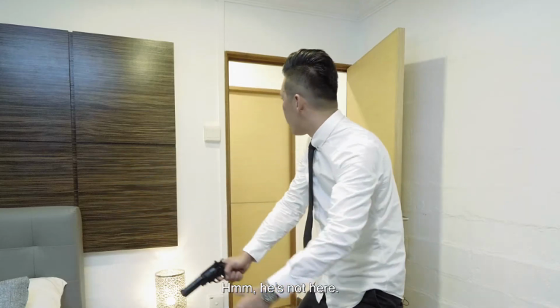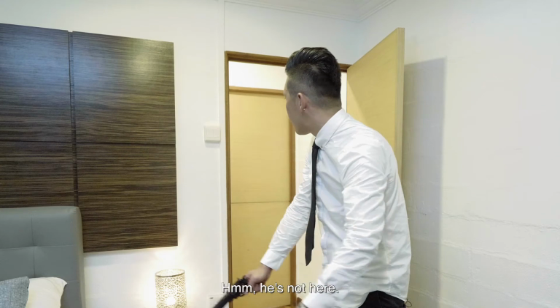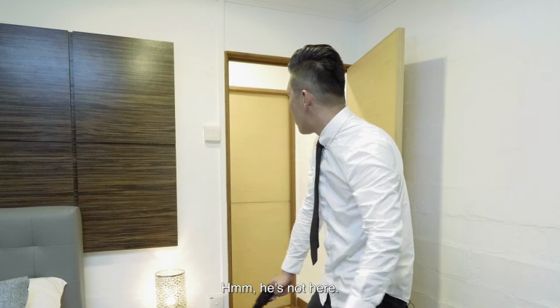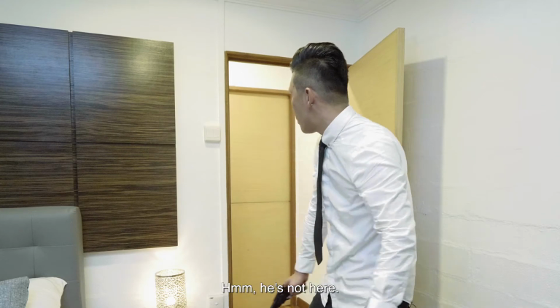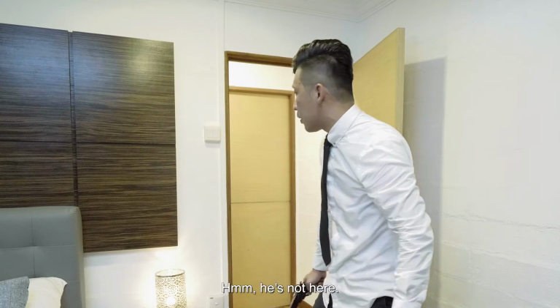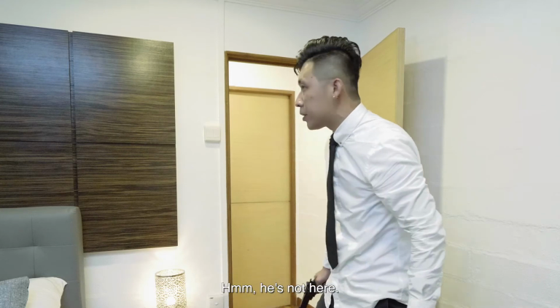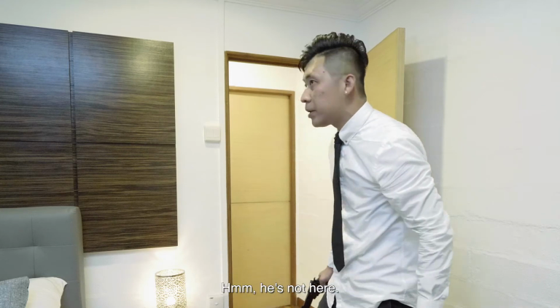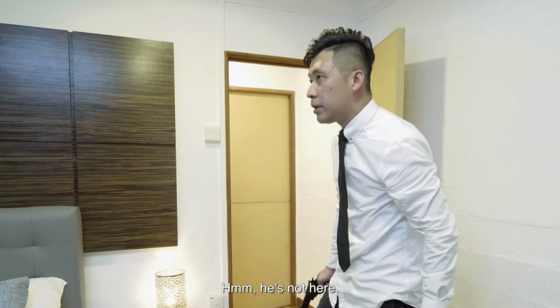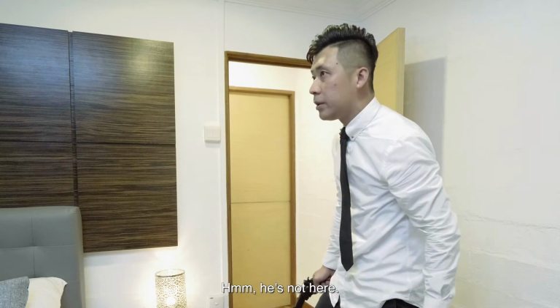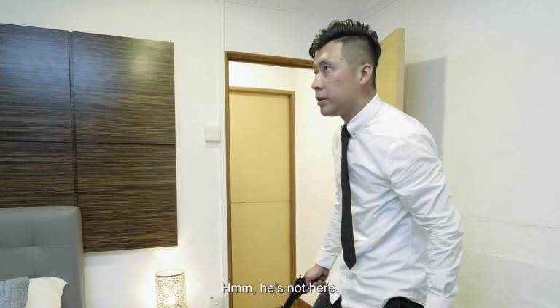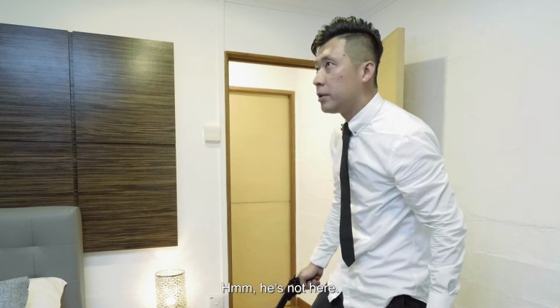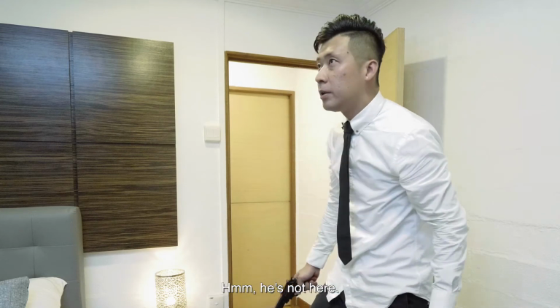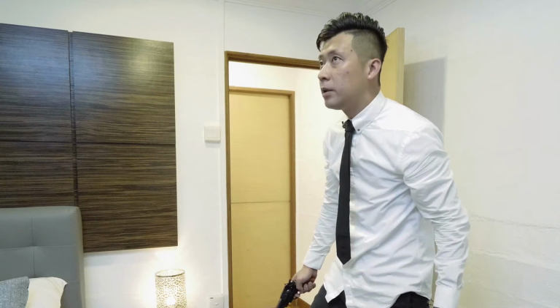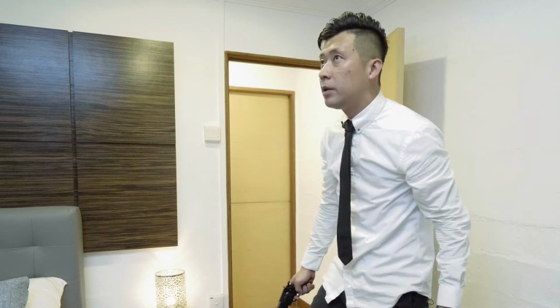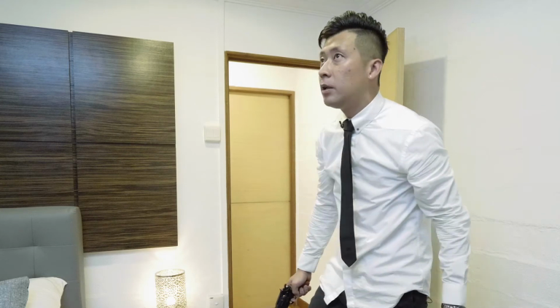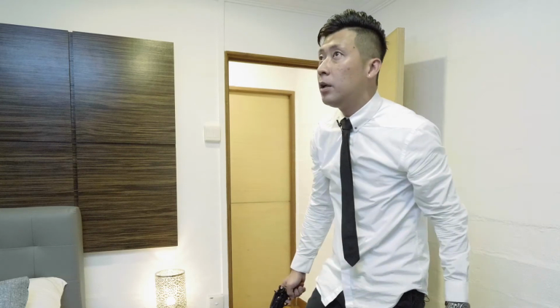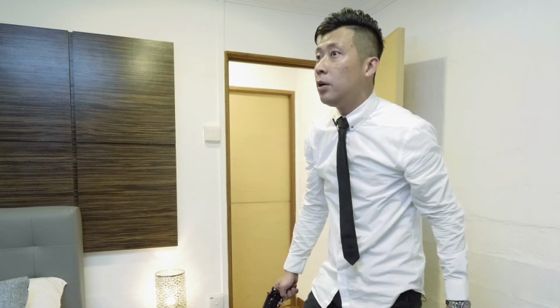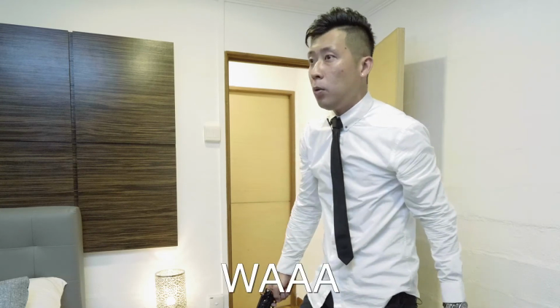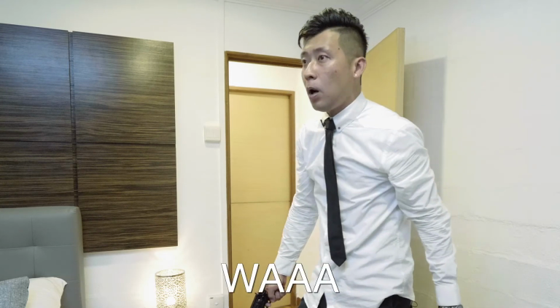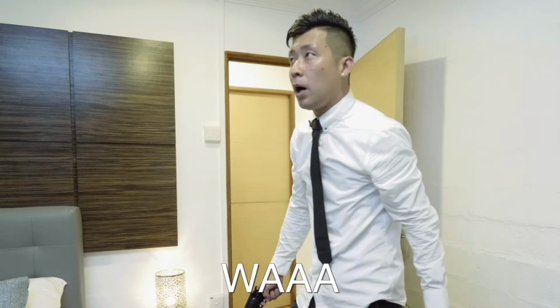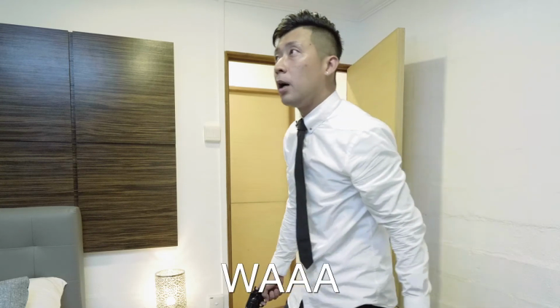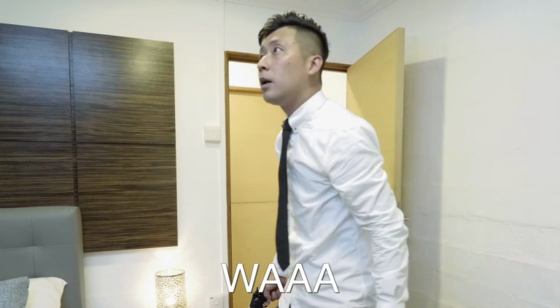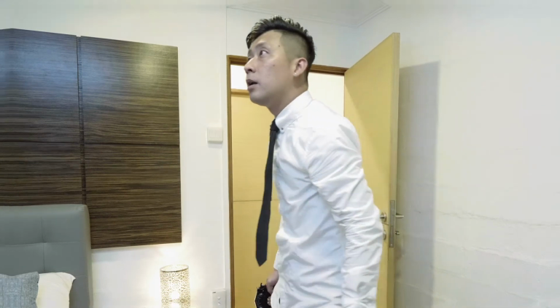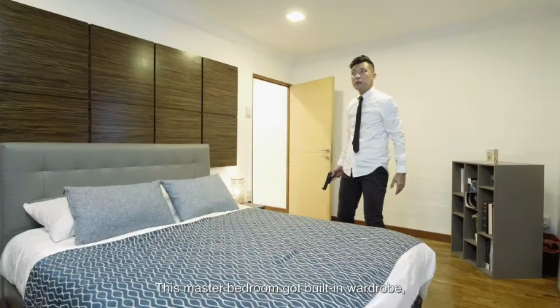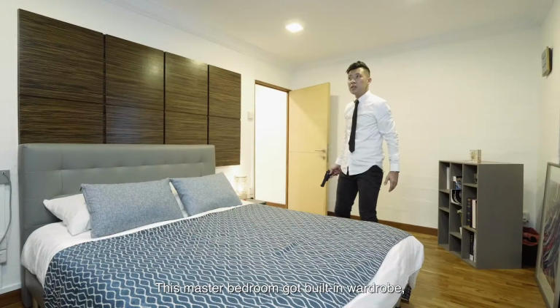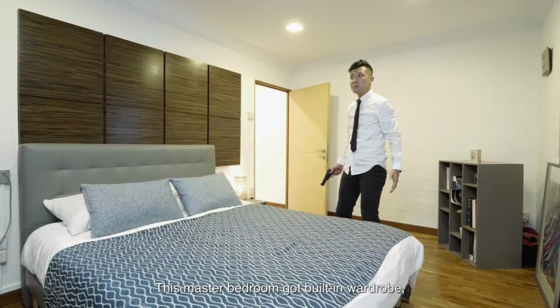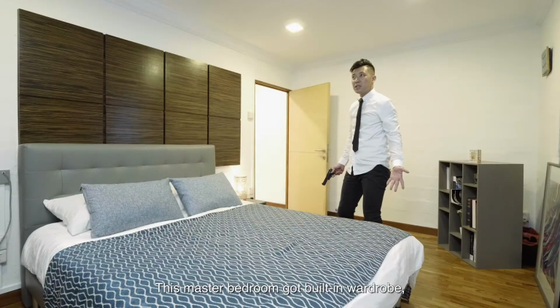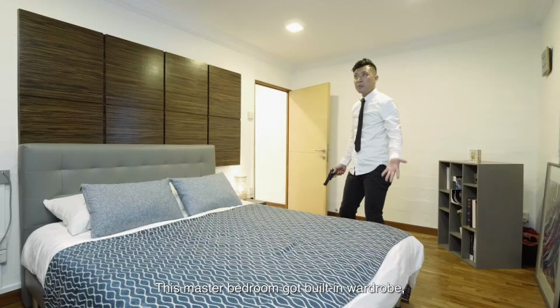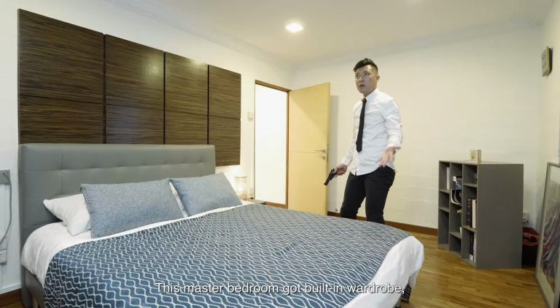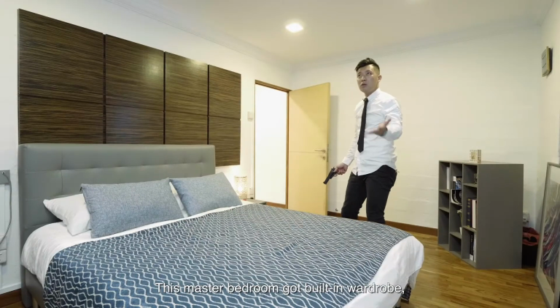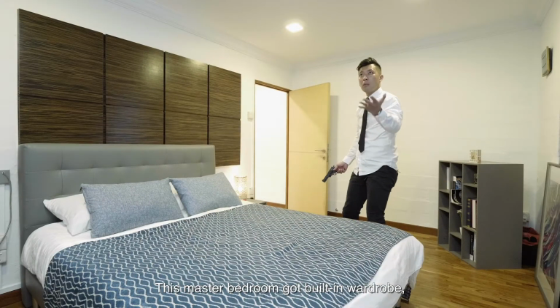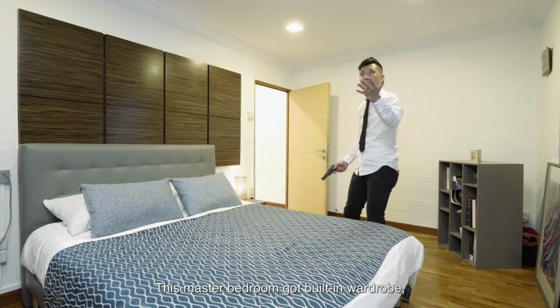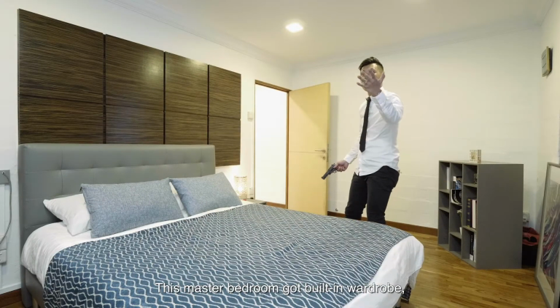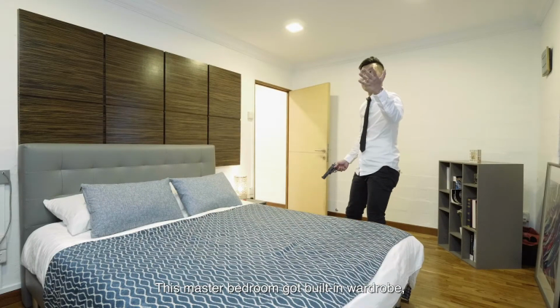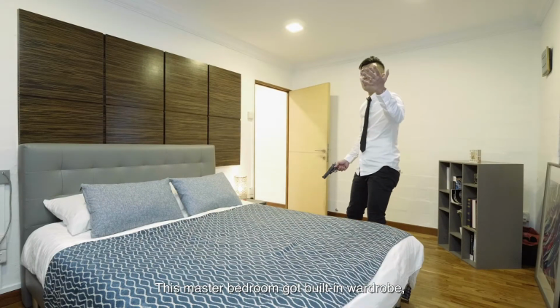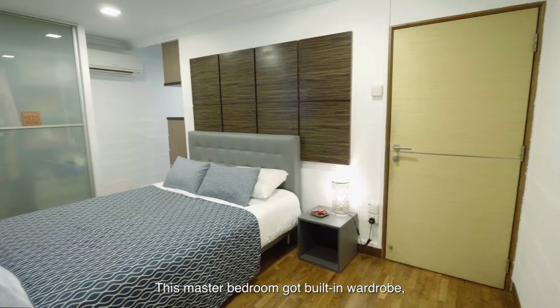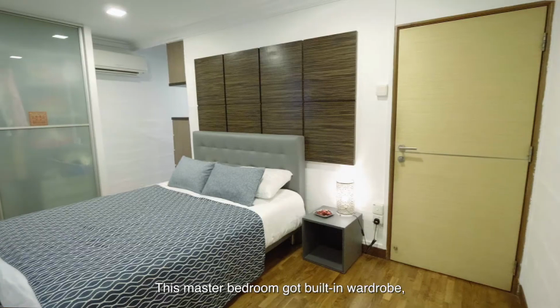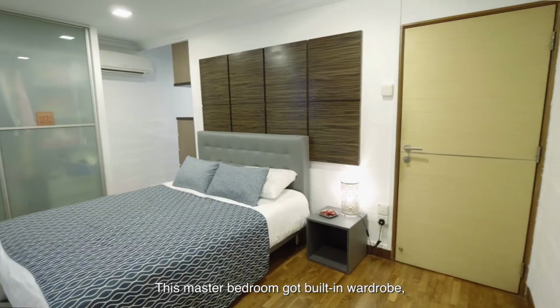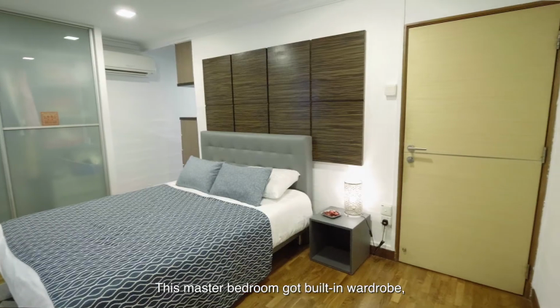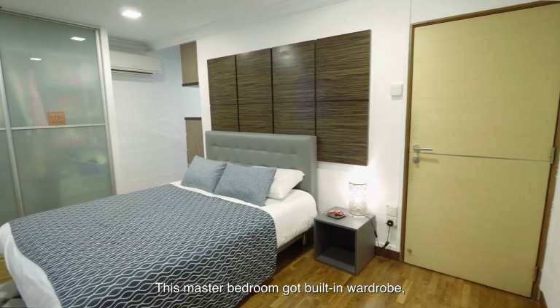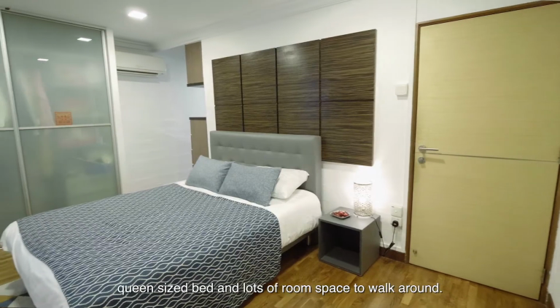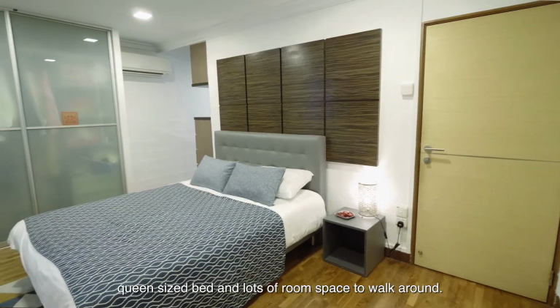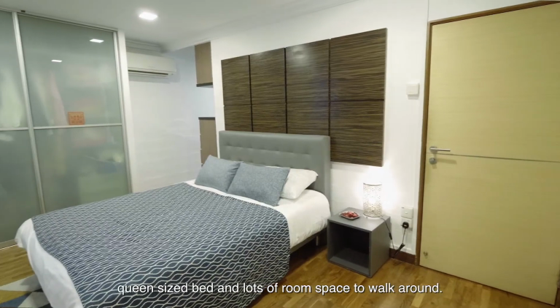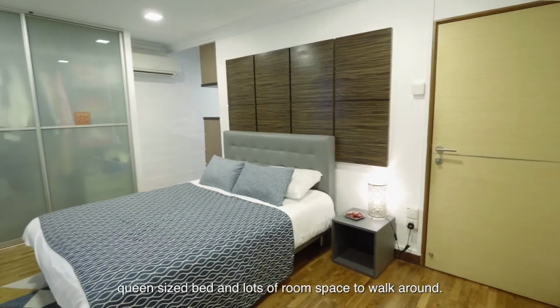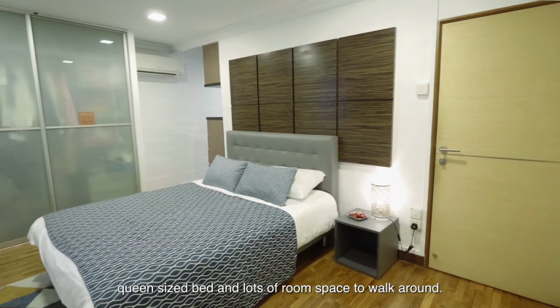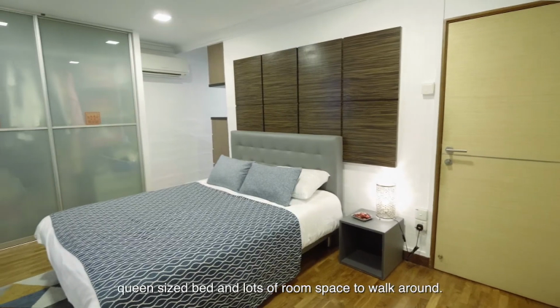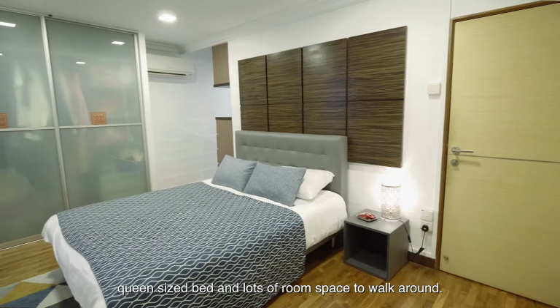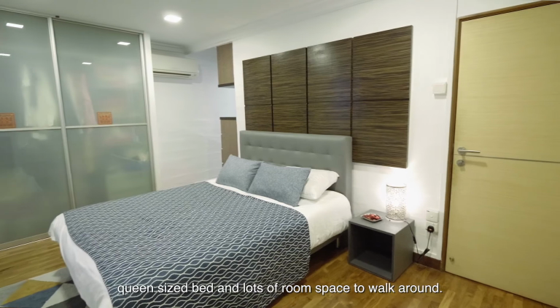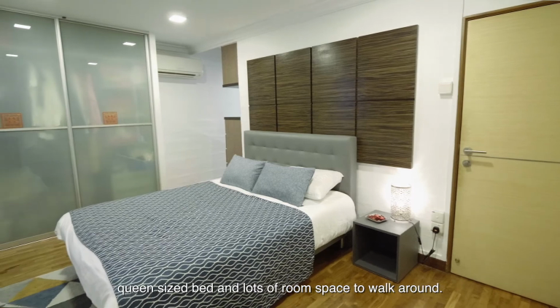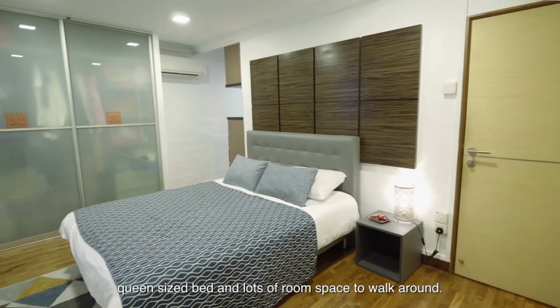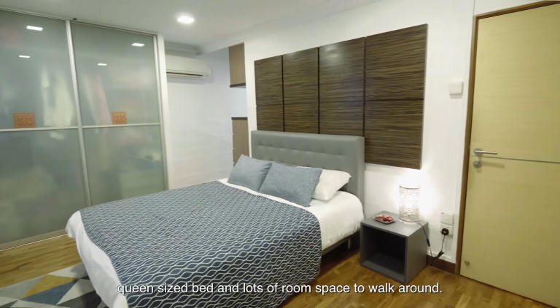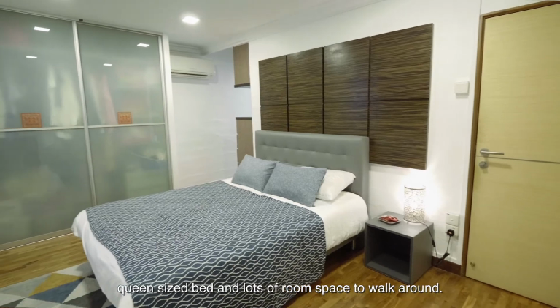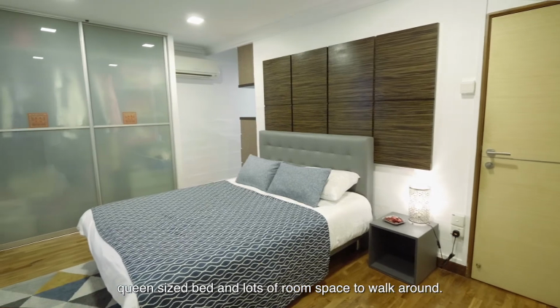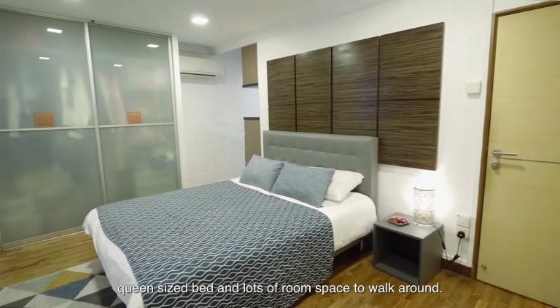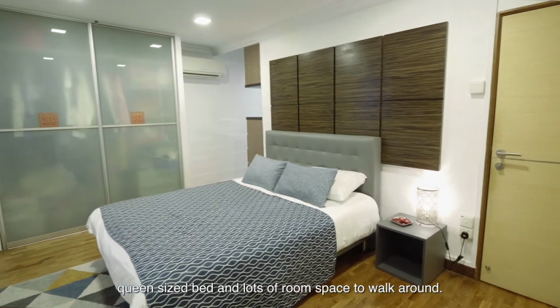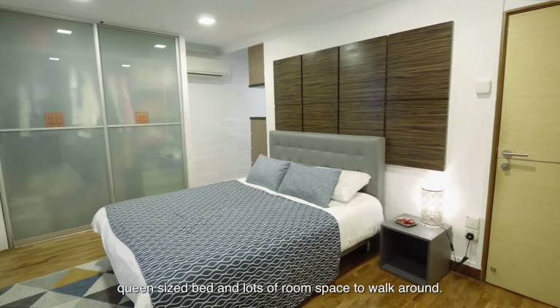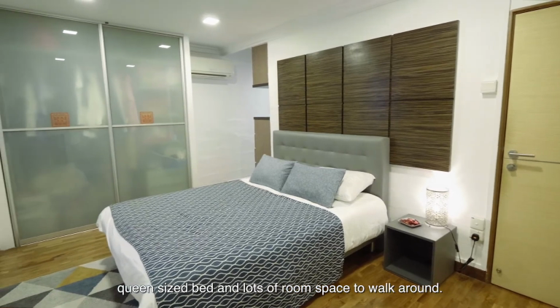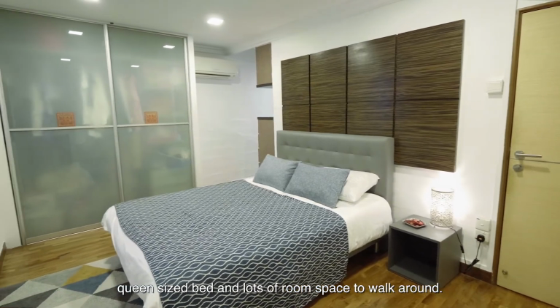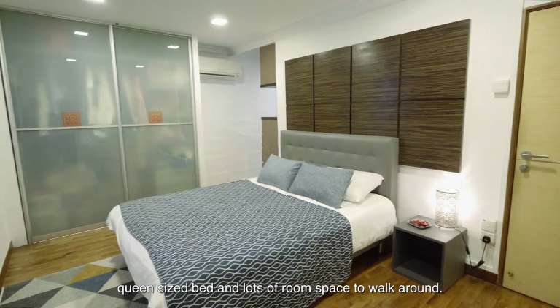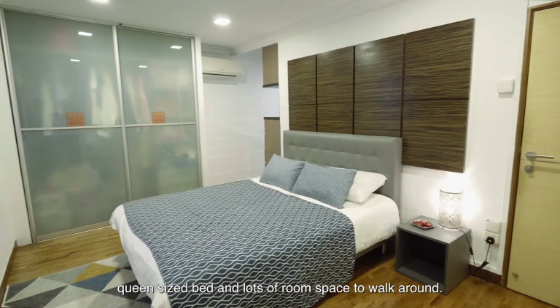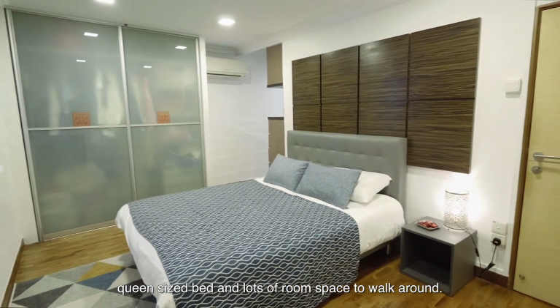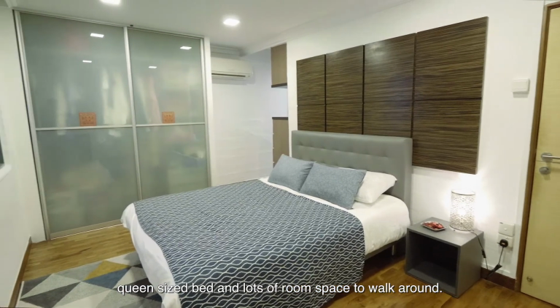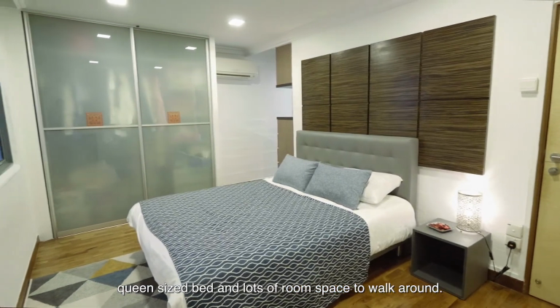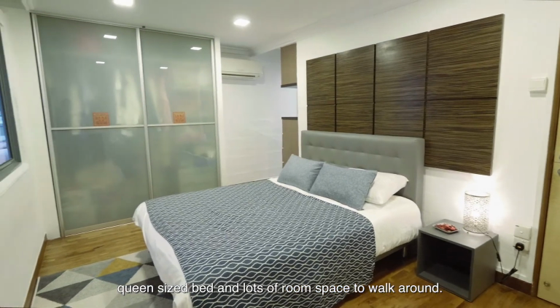He's not here. This master bedroom has a built-in wardrobe, queen-size bed, and lots of room space to walk around.